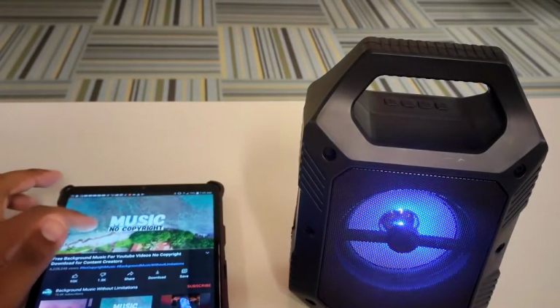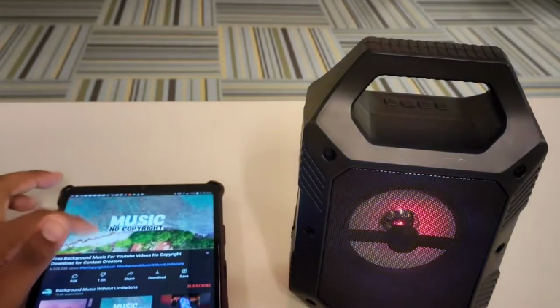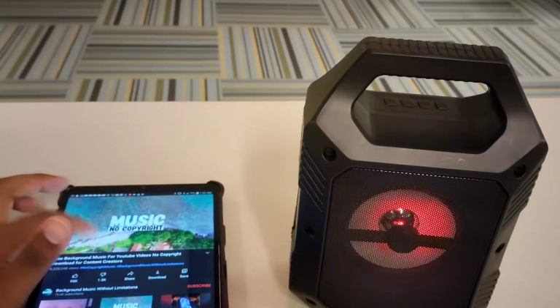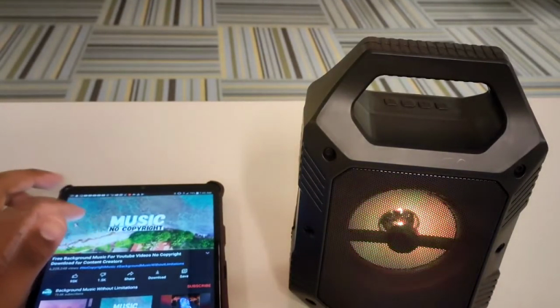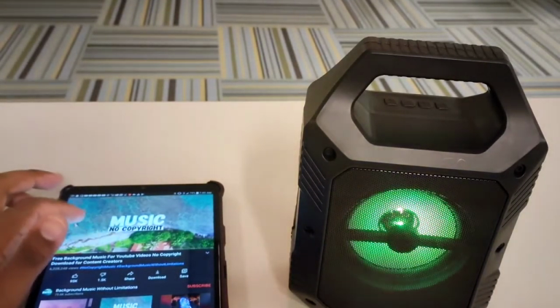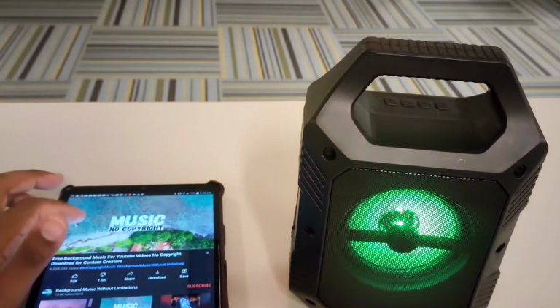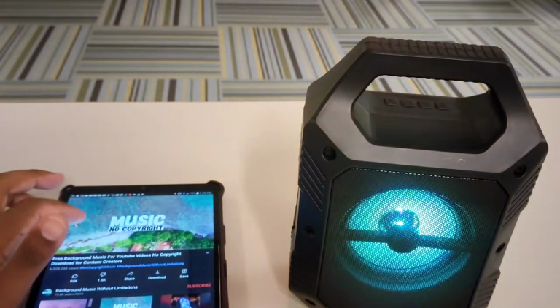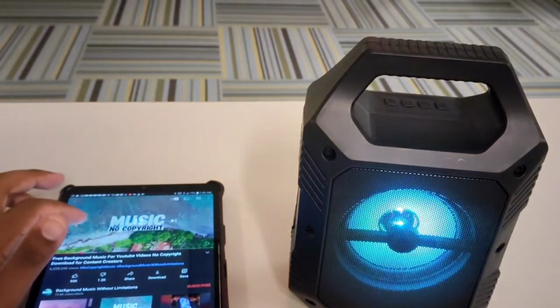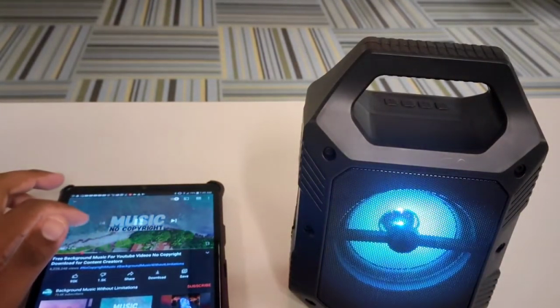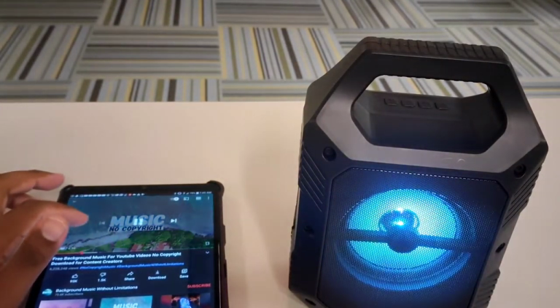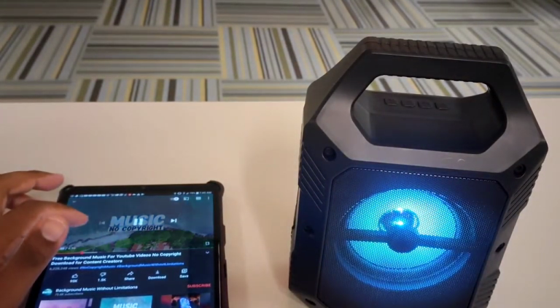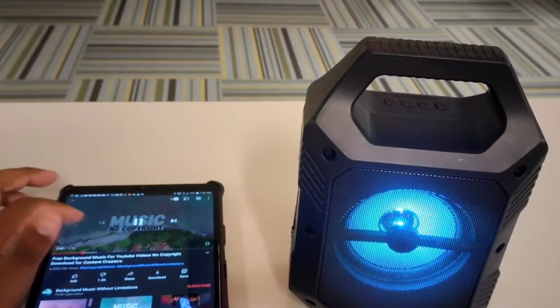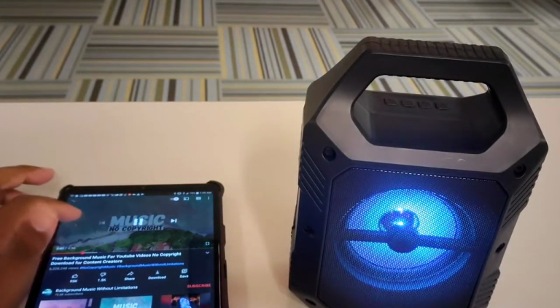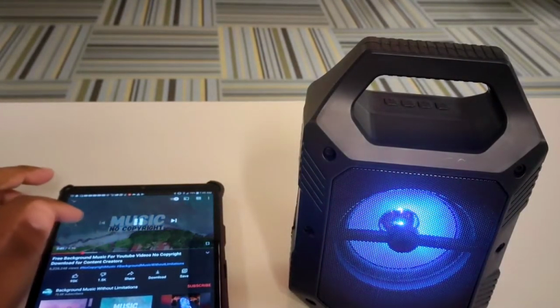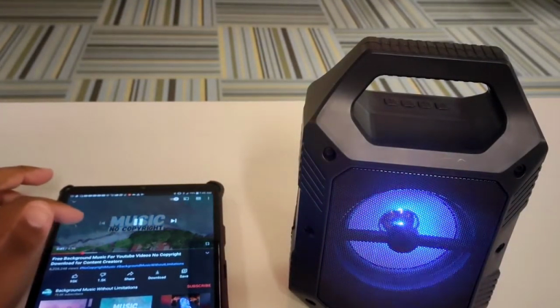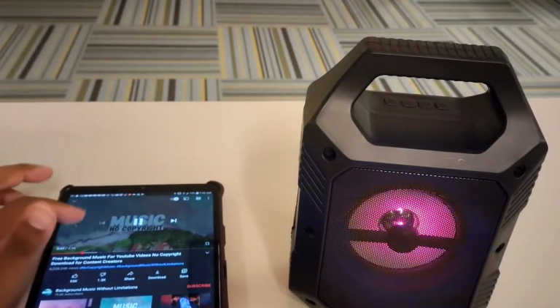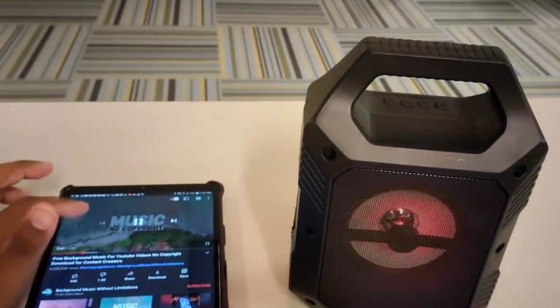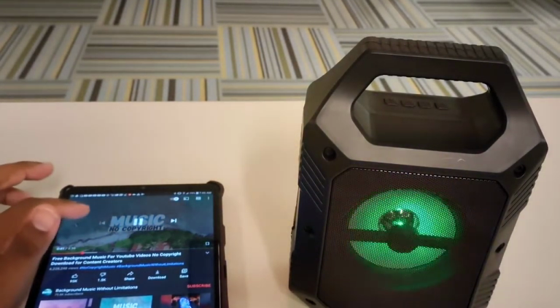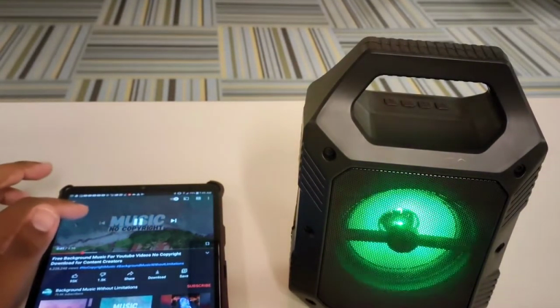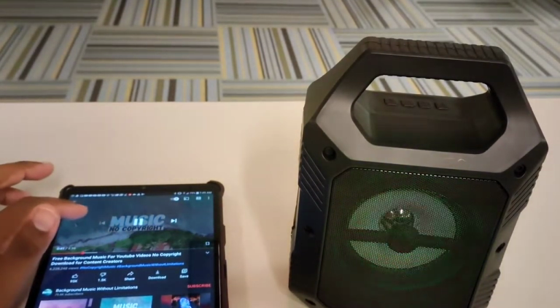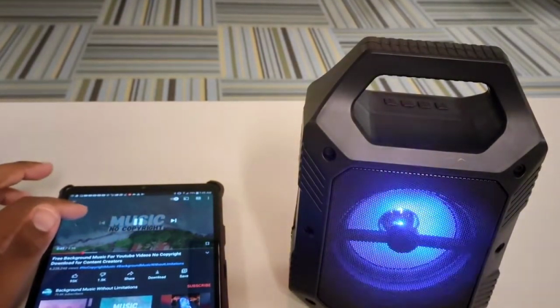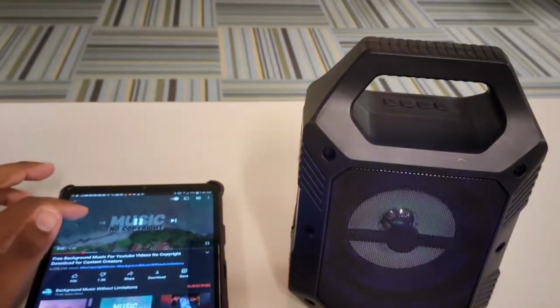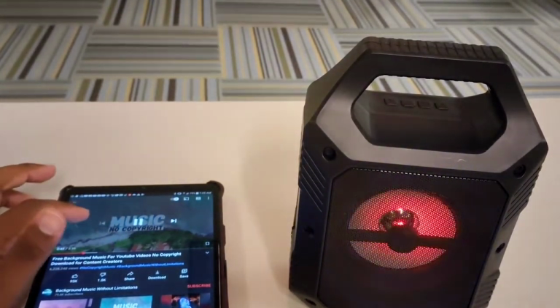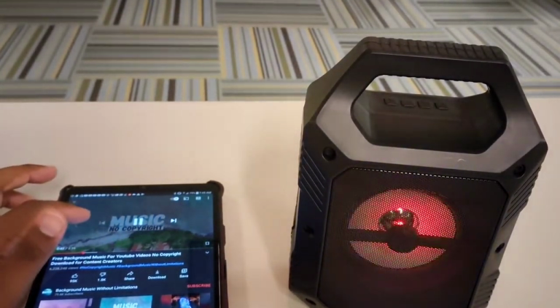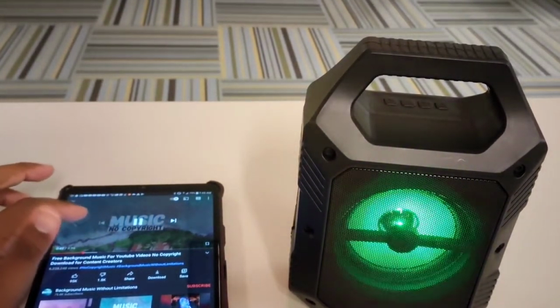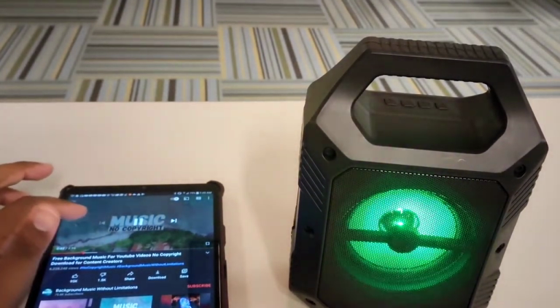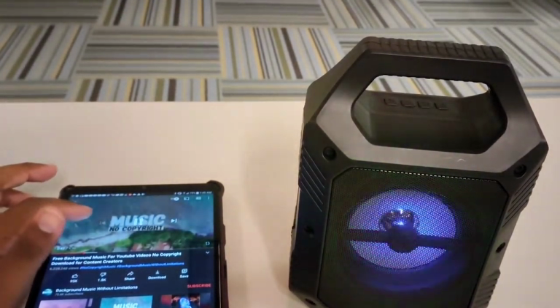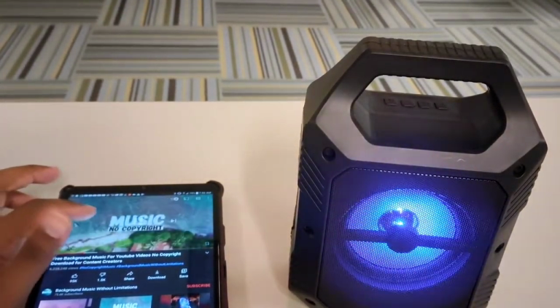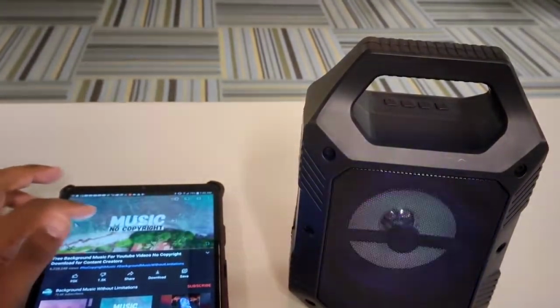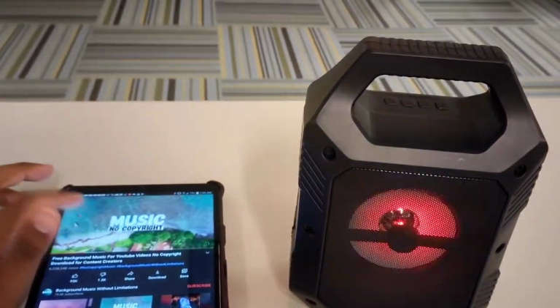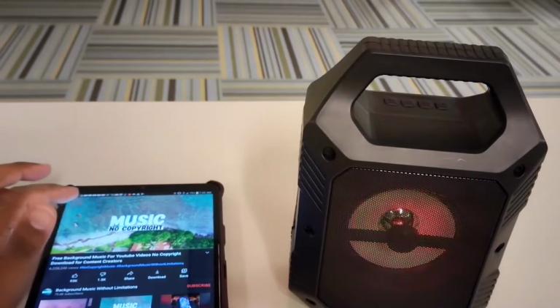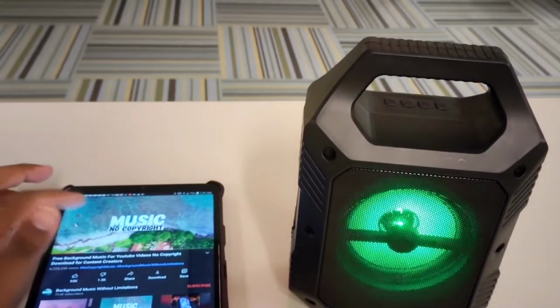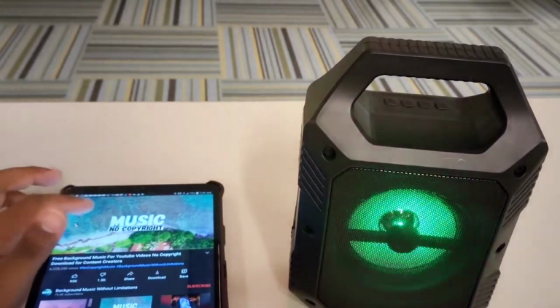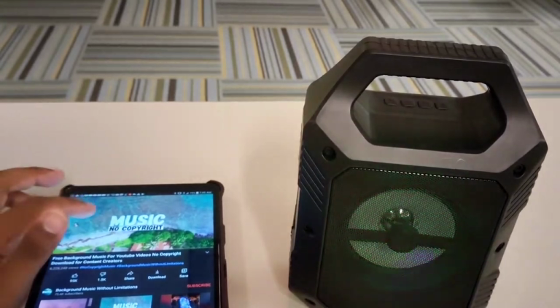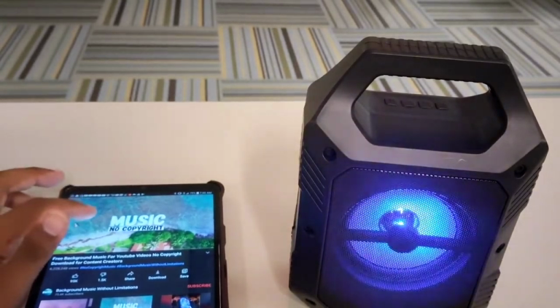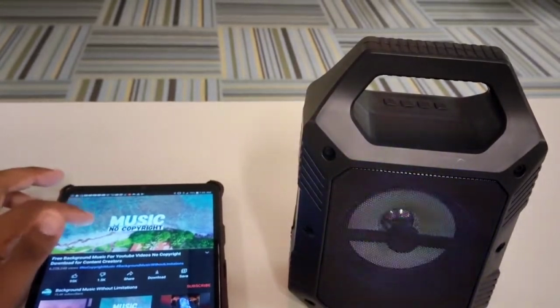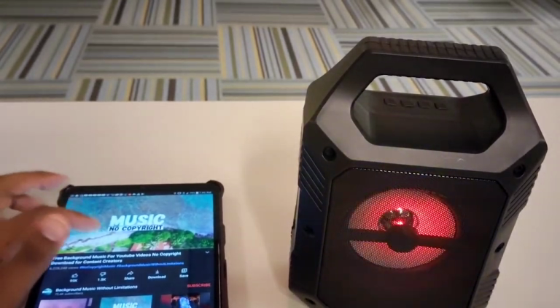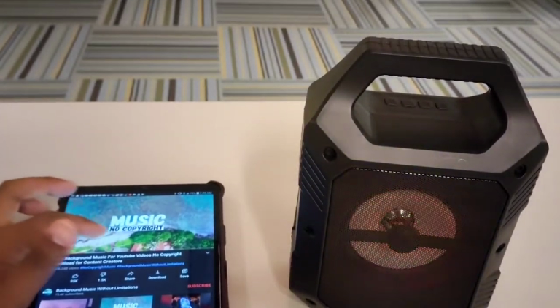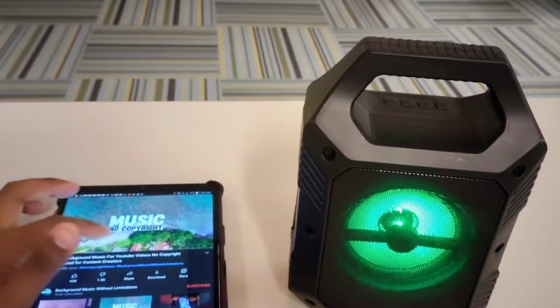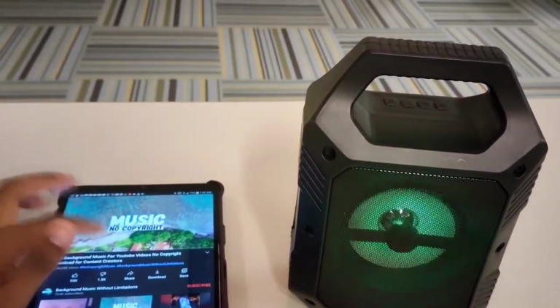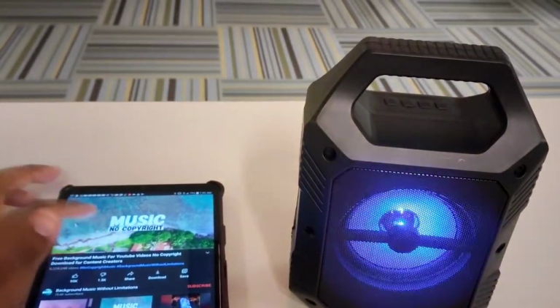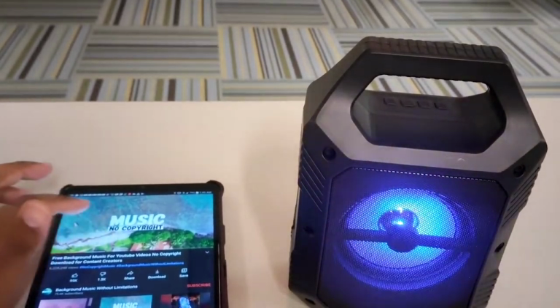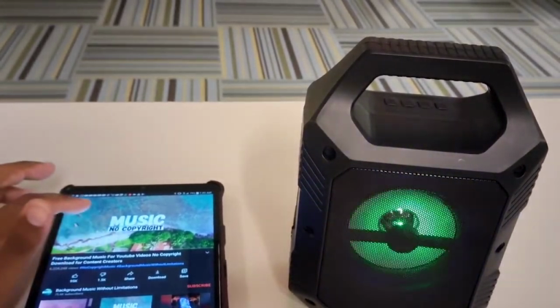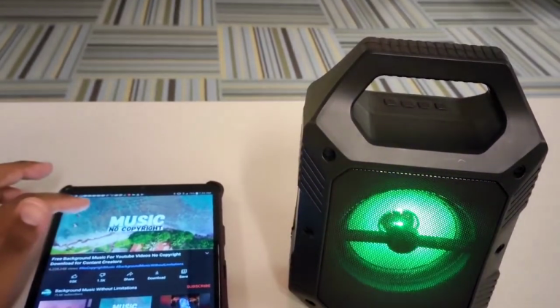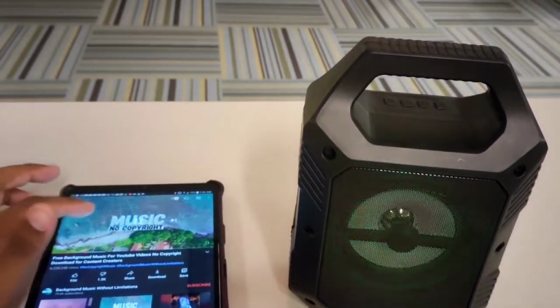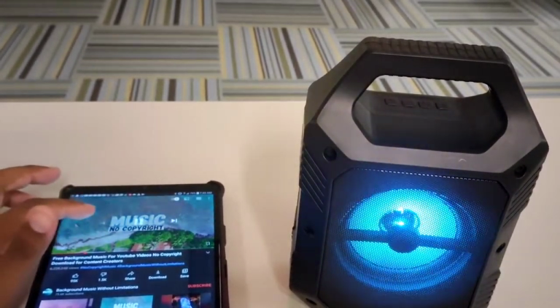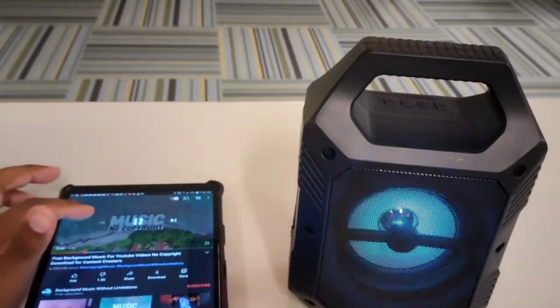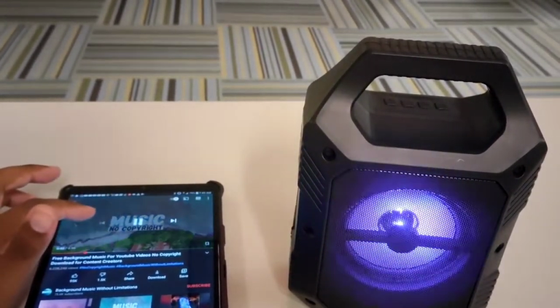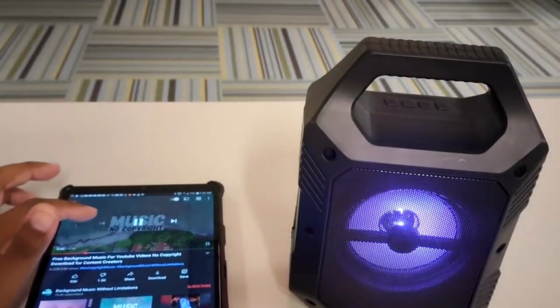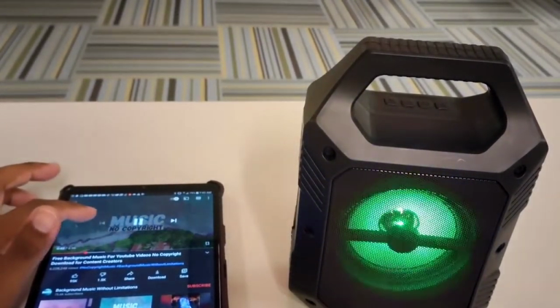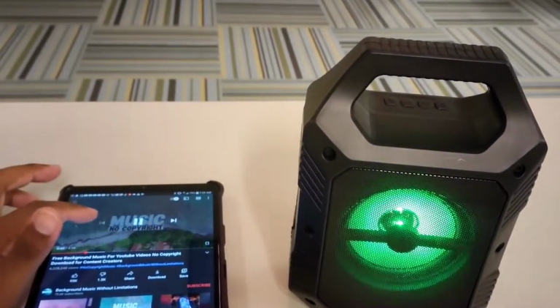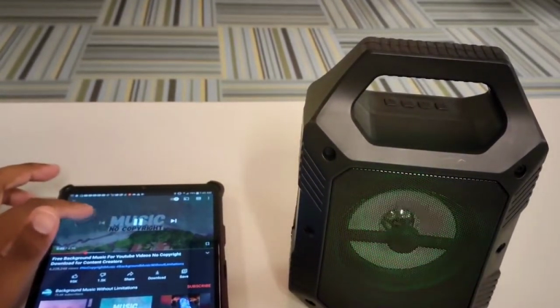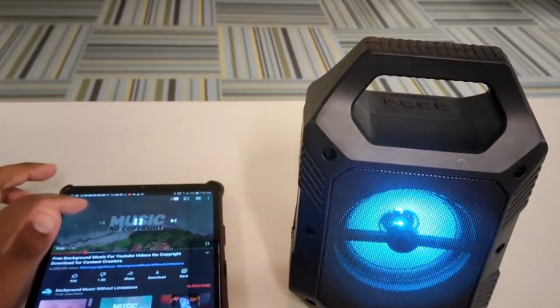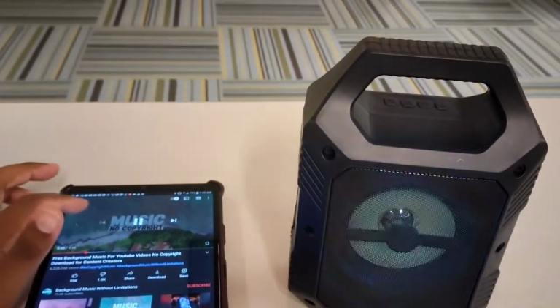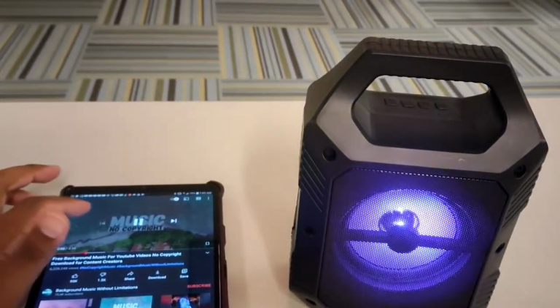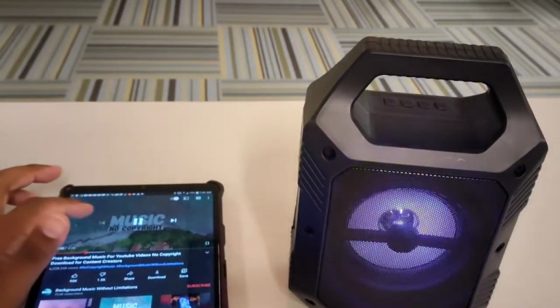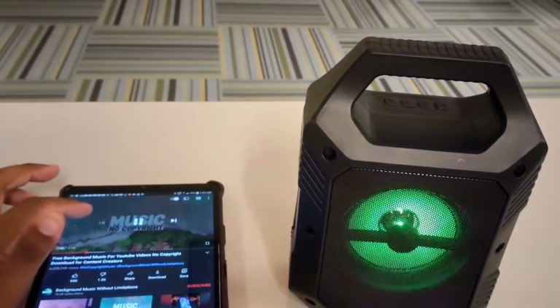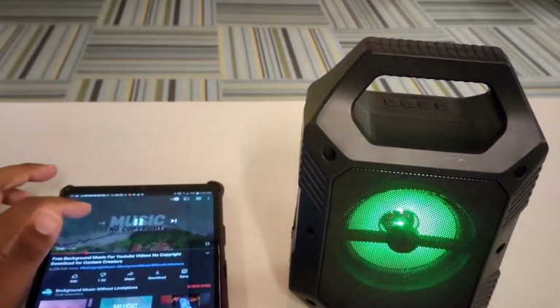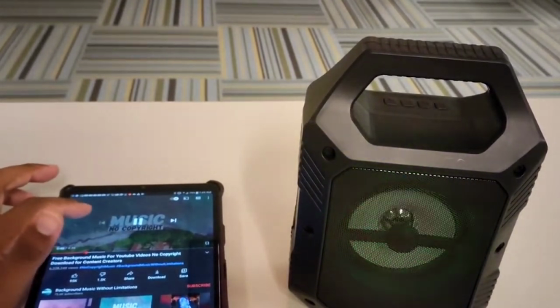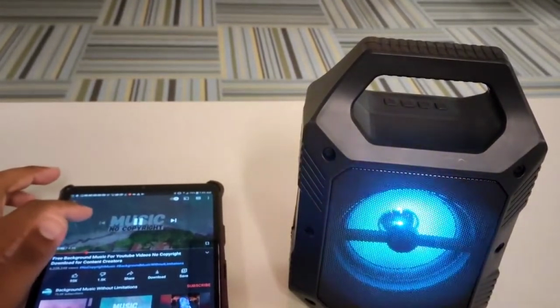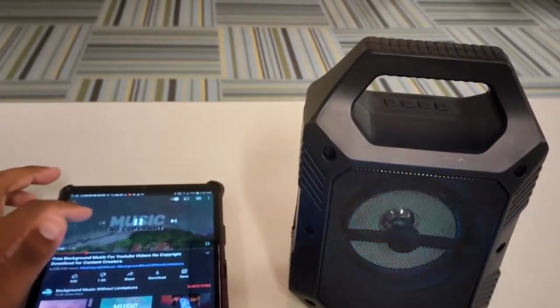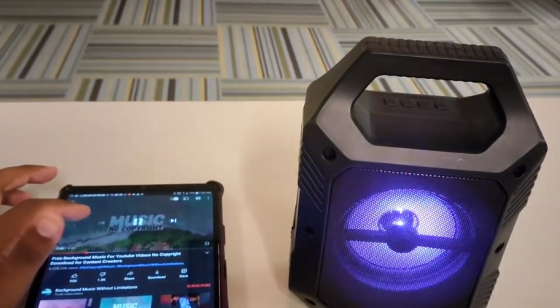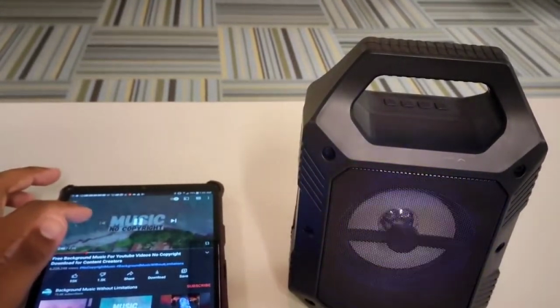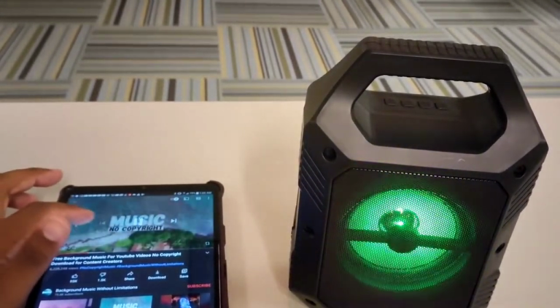Oh, I like this. I'm about to start using this for the background of my videos.